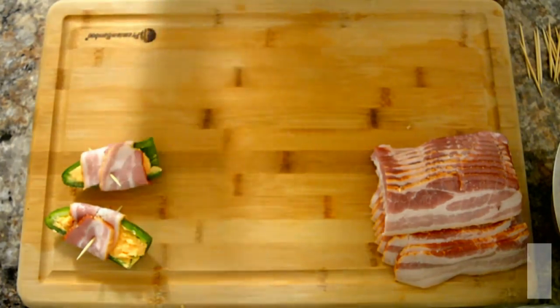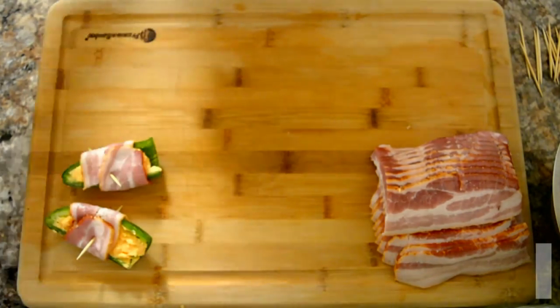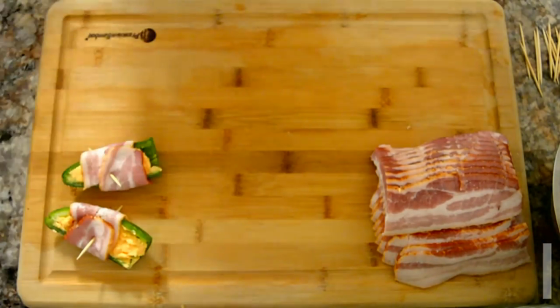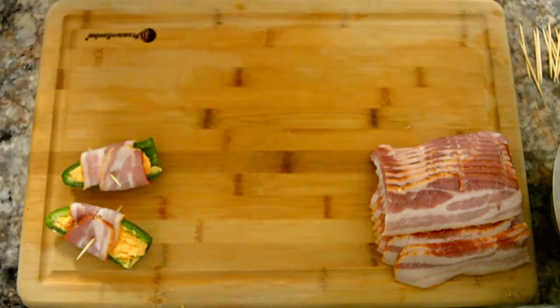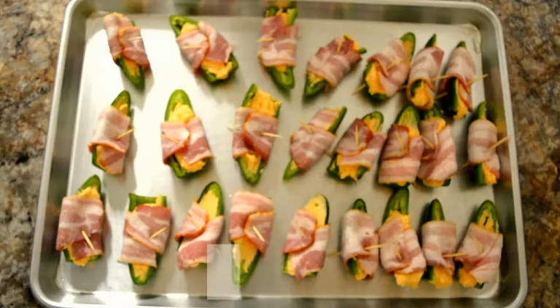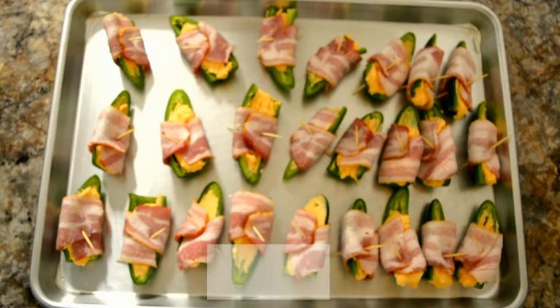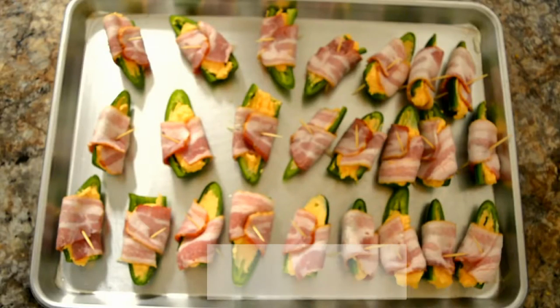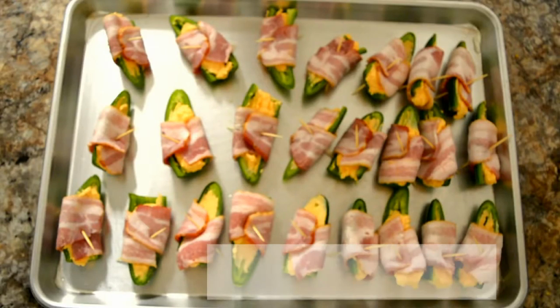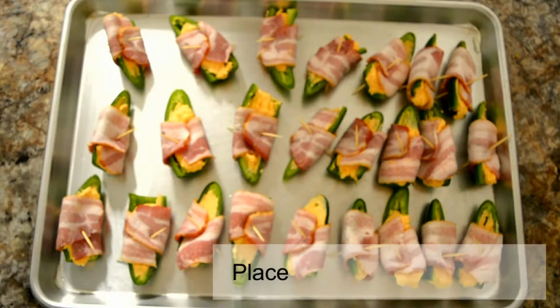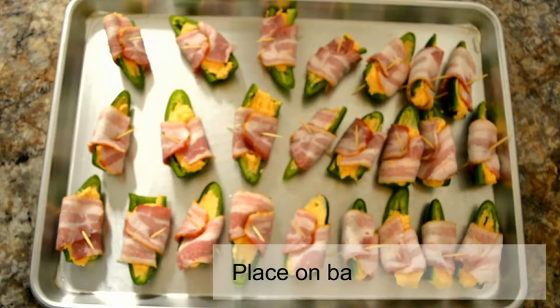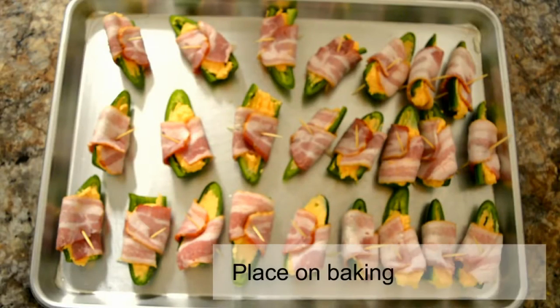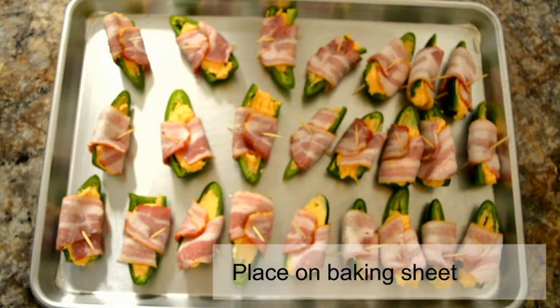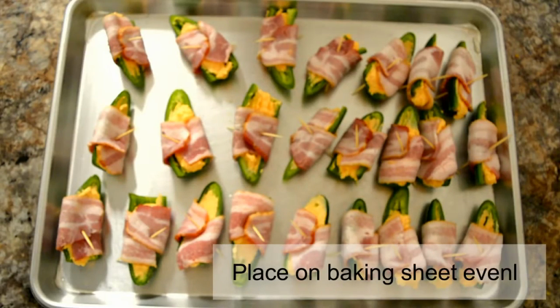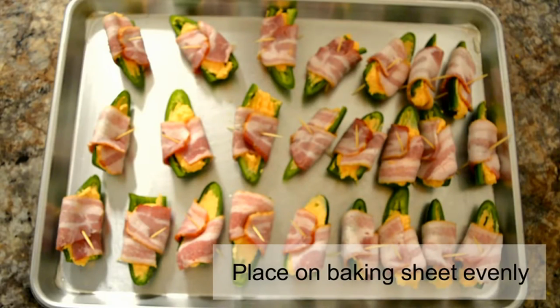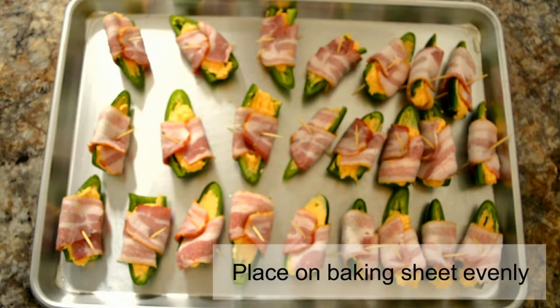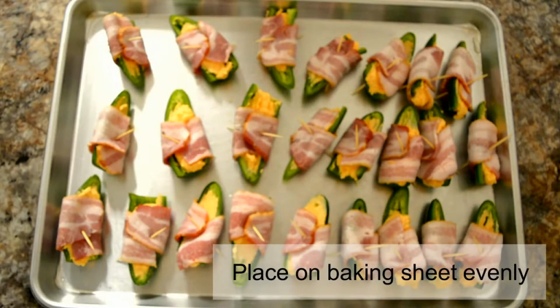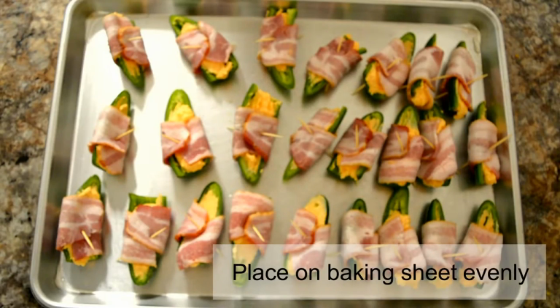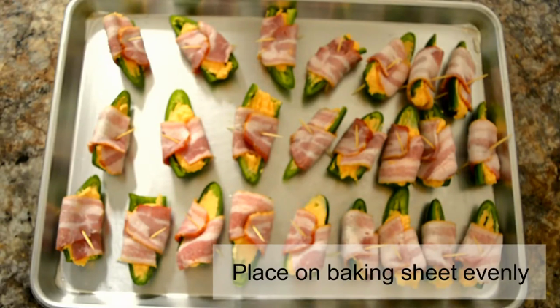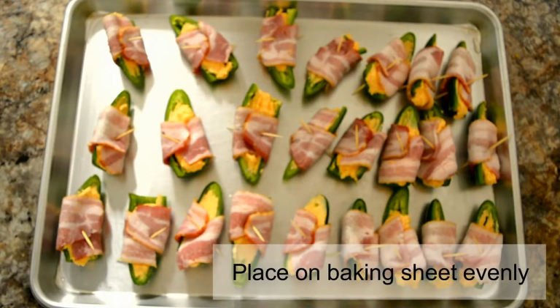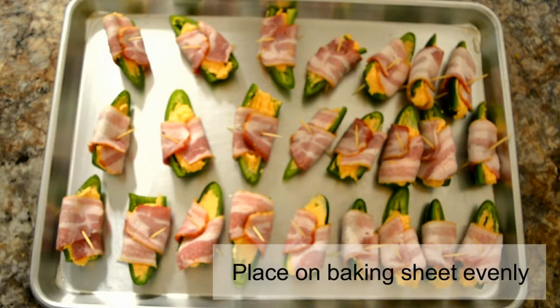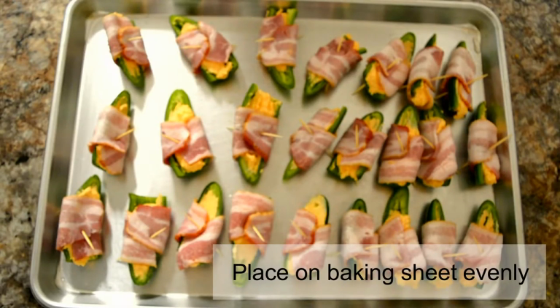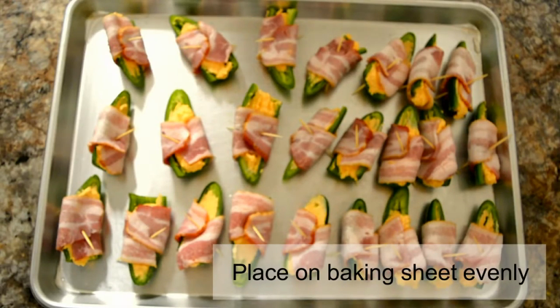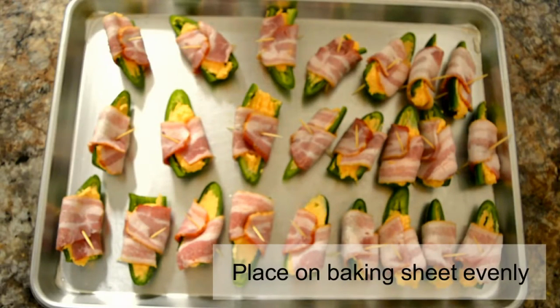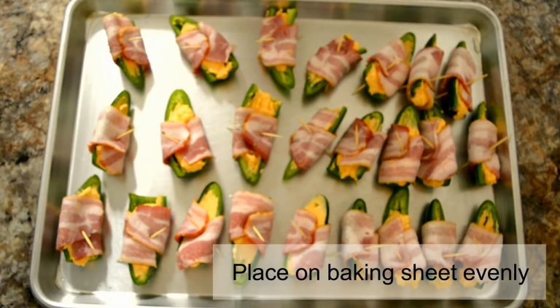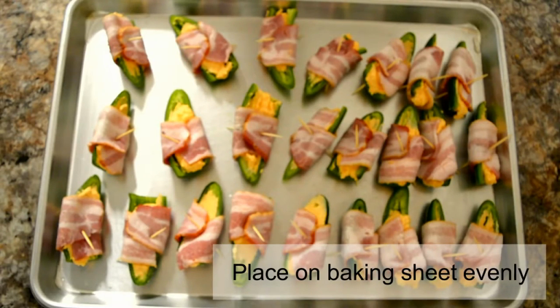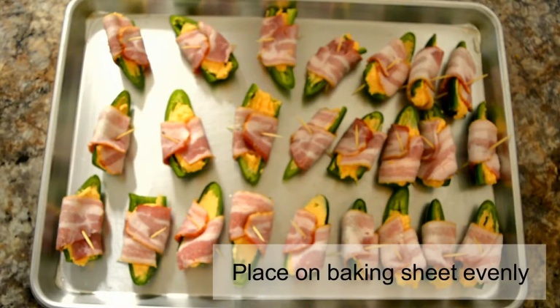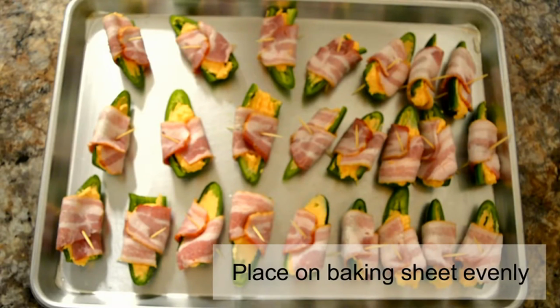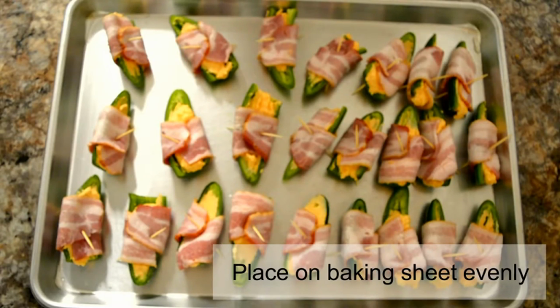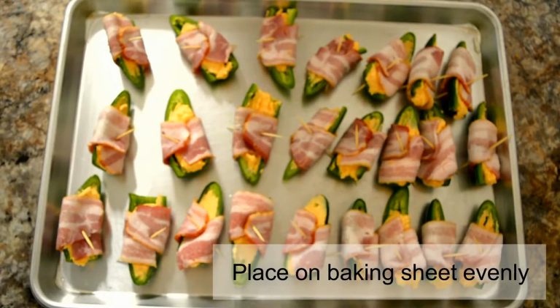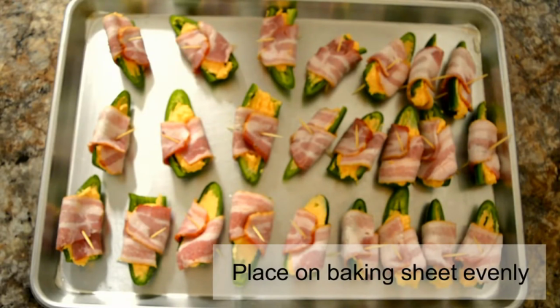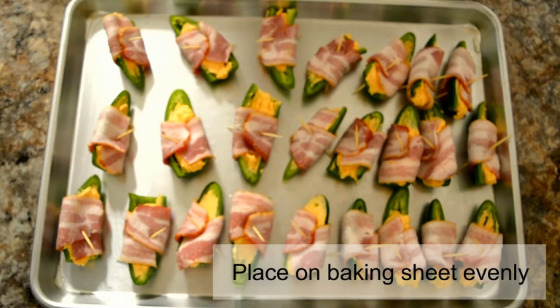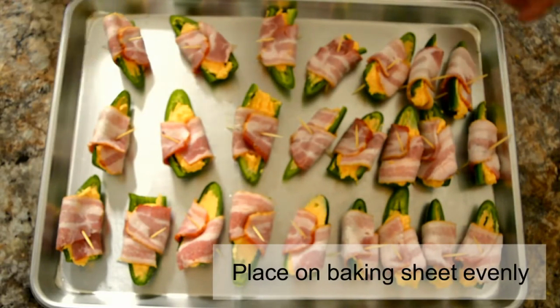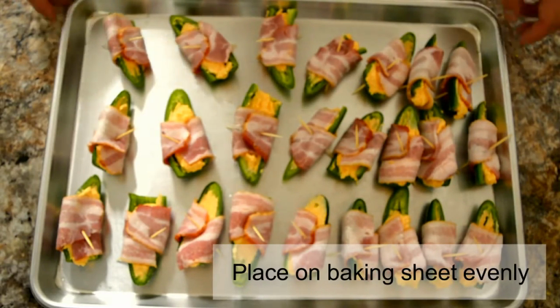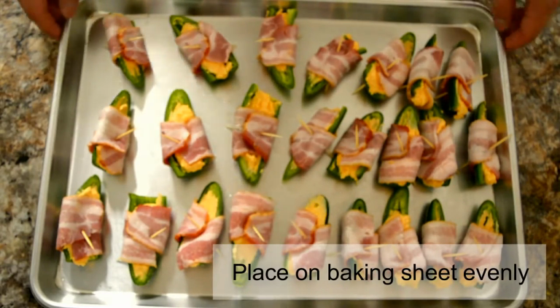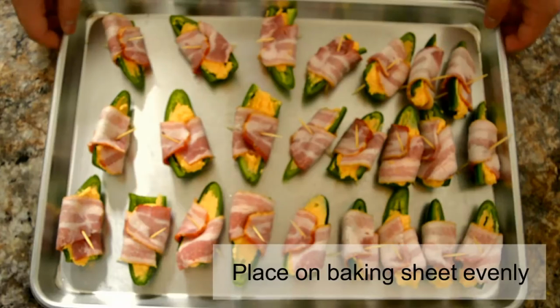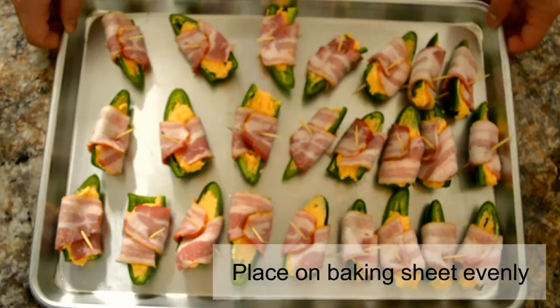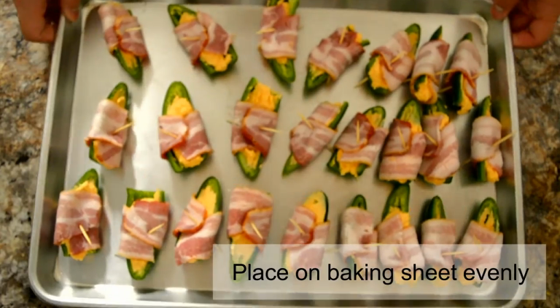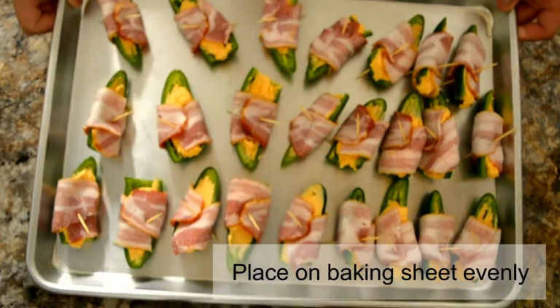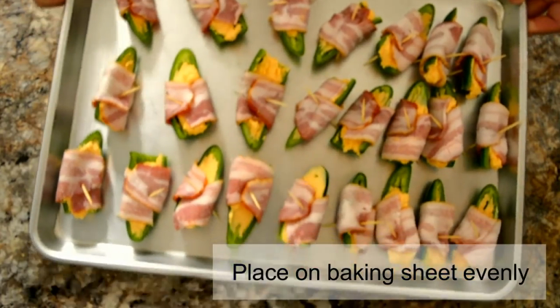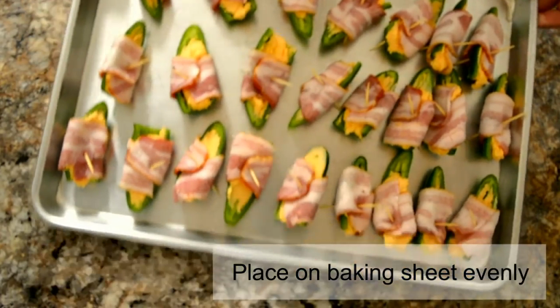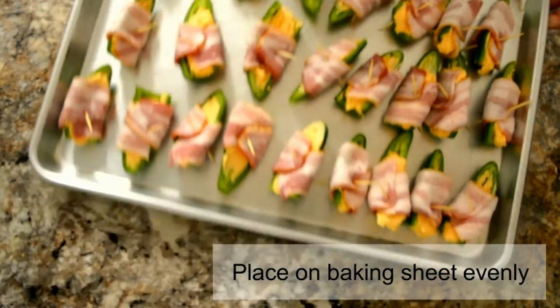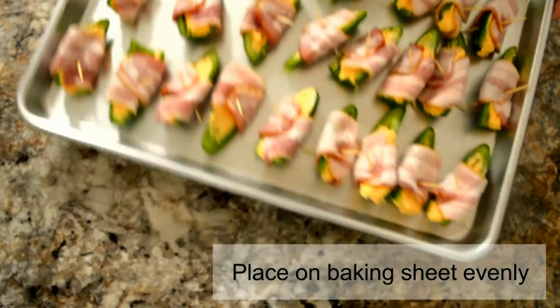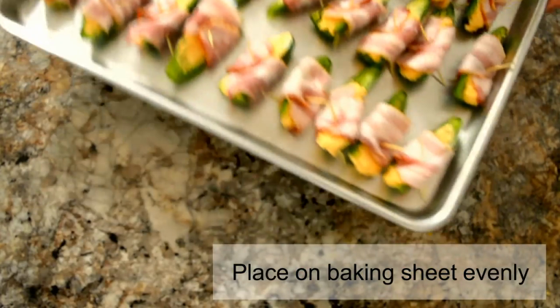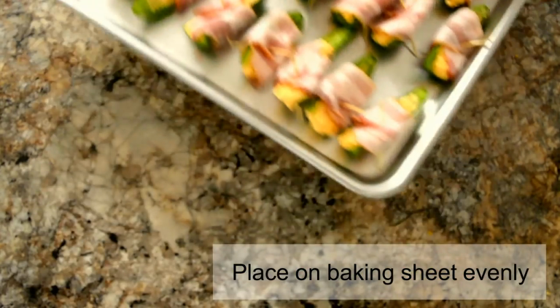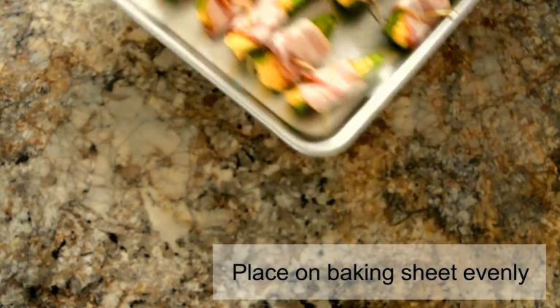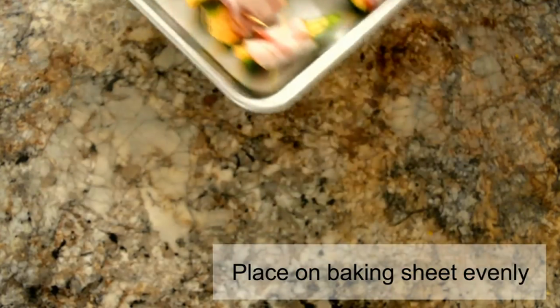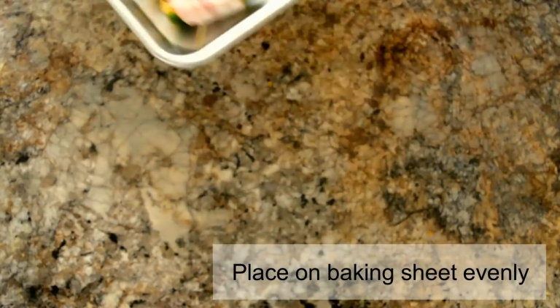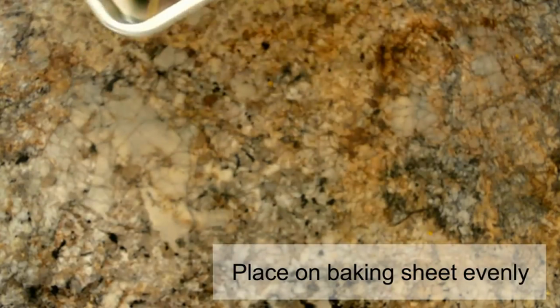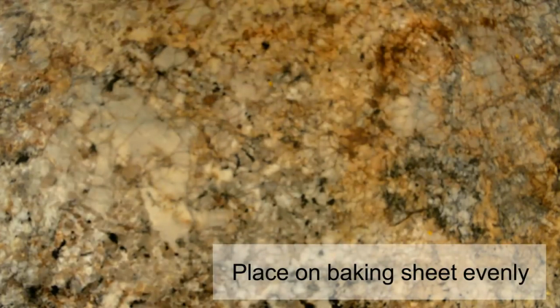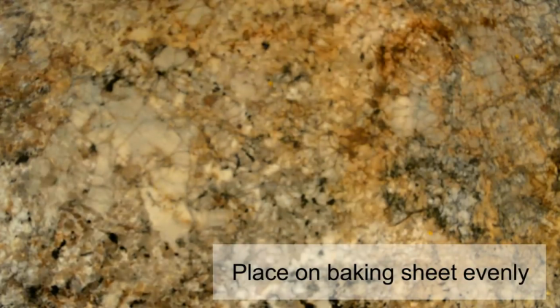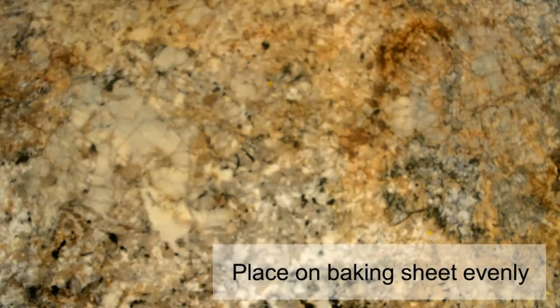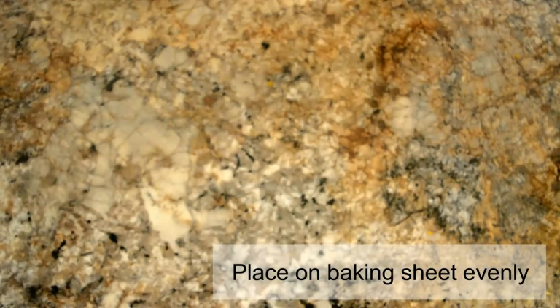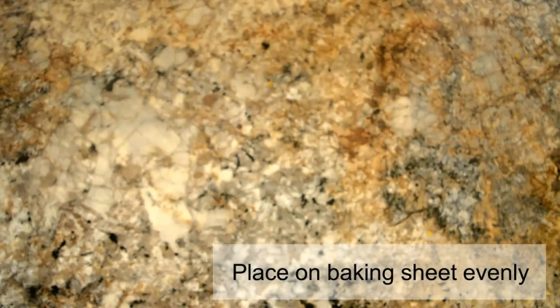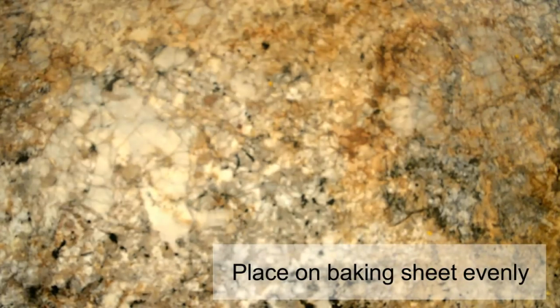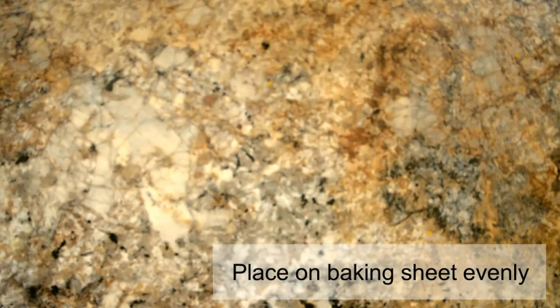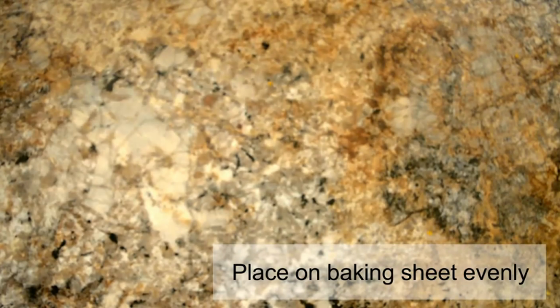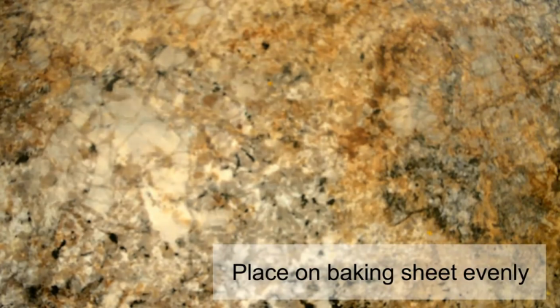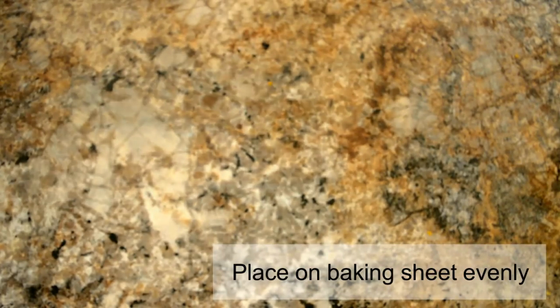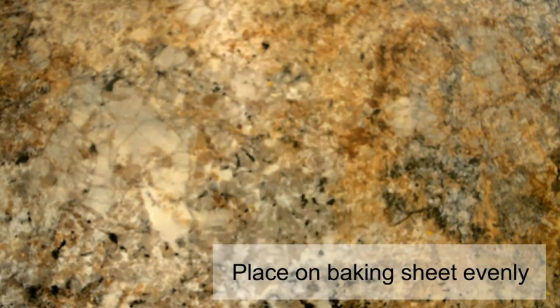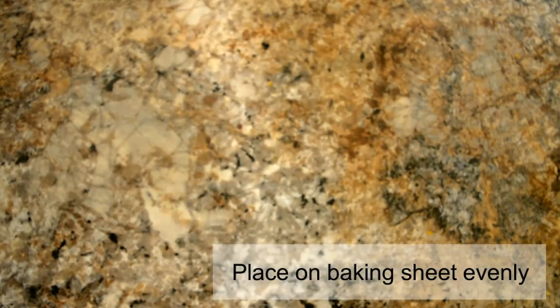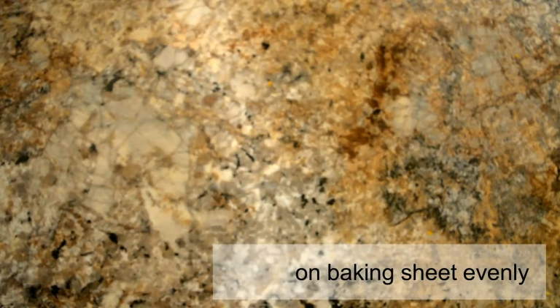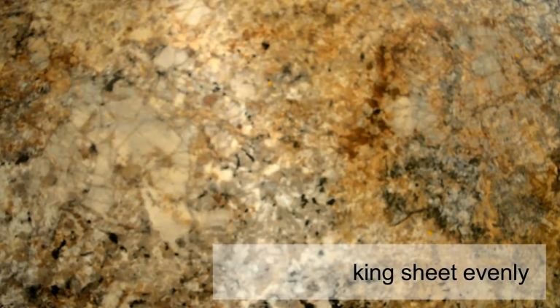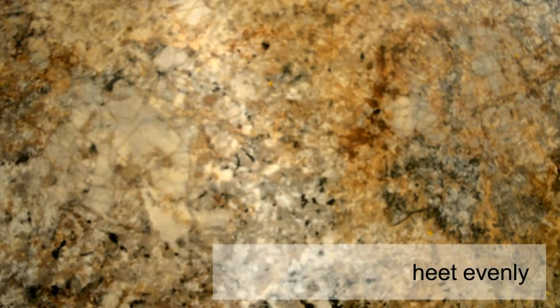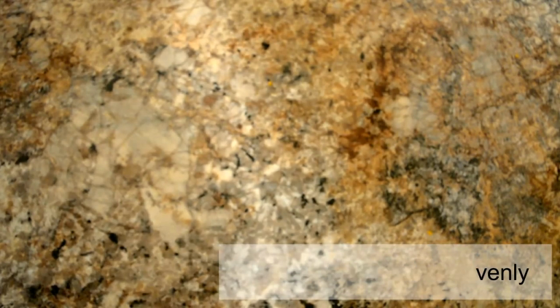Do this about 24 times. Now we're going to bake them at about 400 degrees for about 45 minutes.